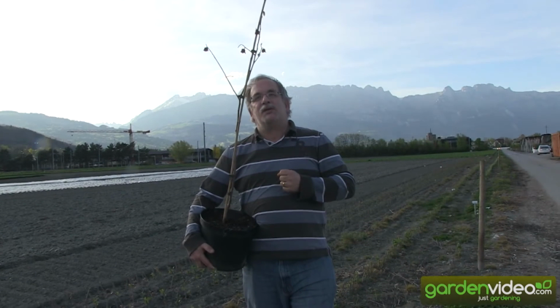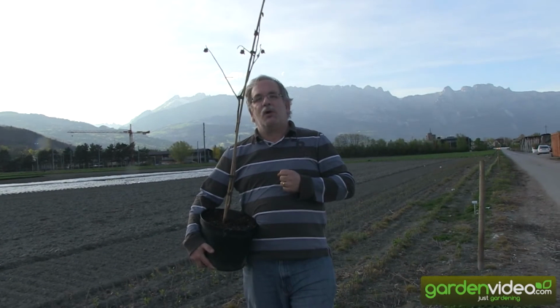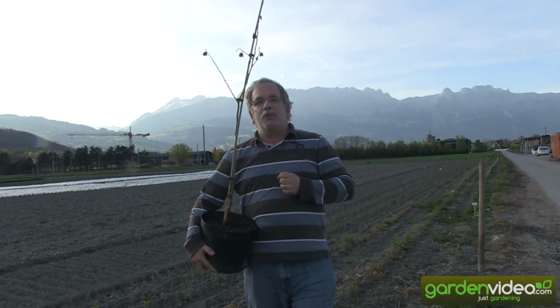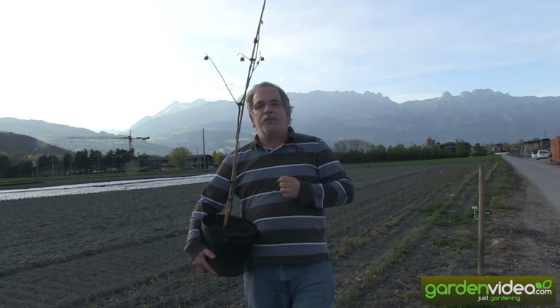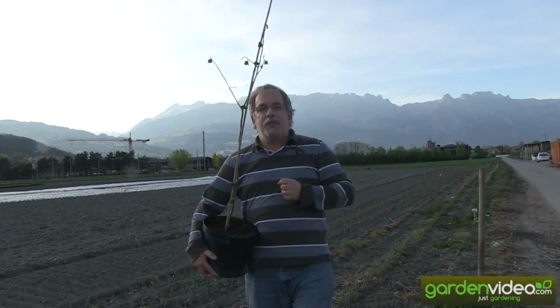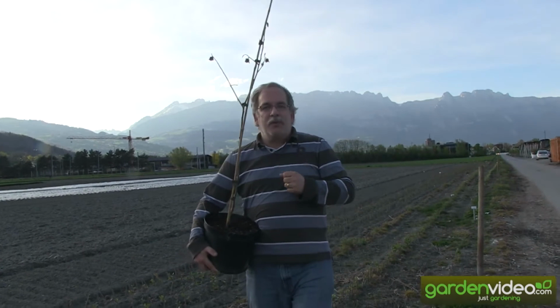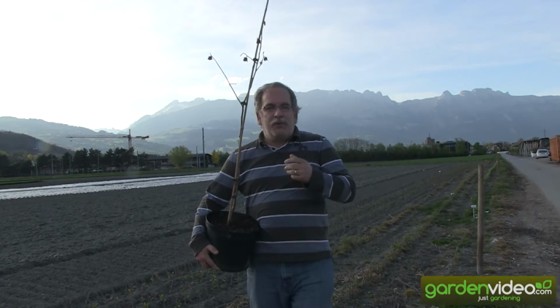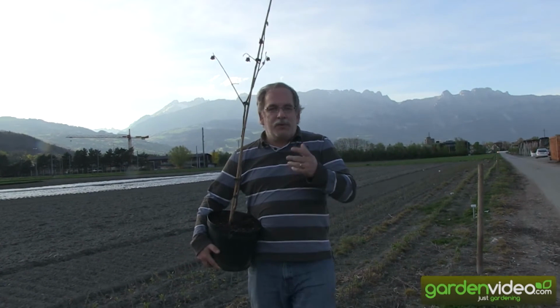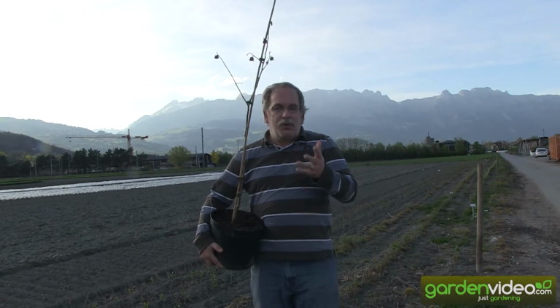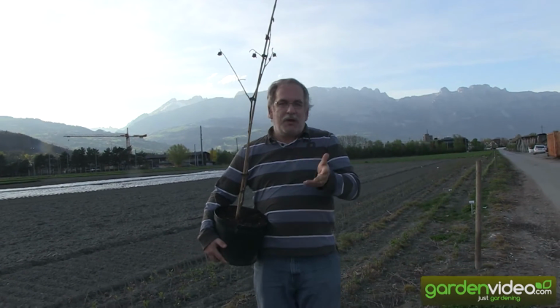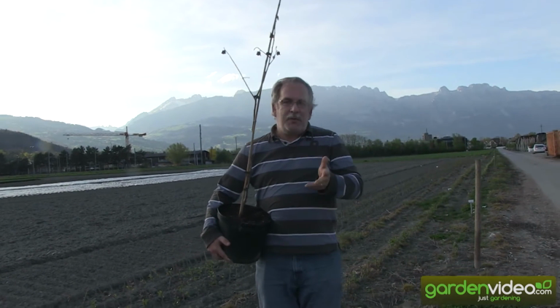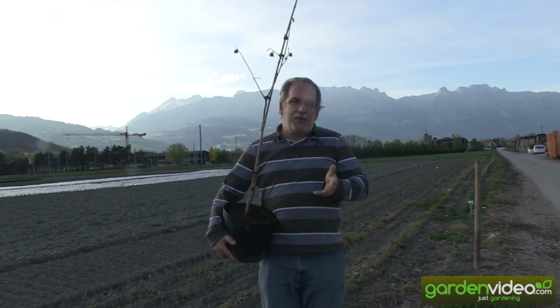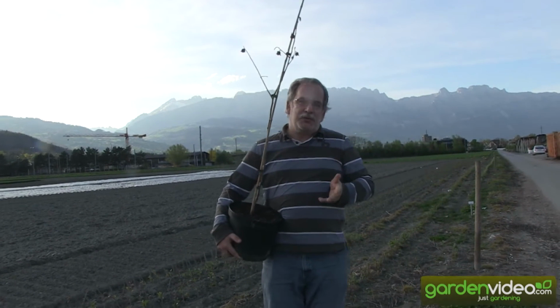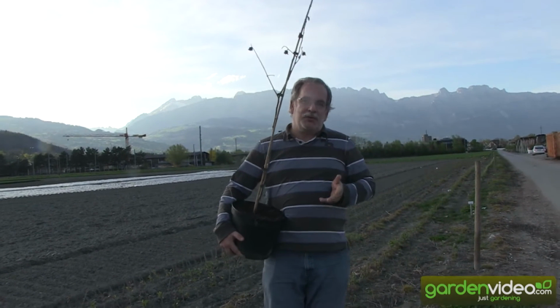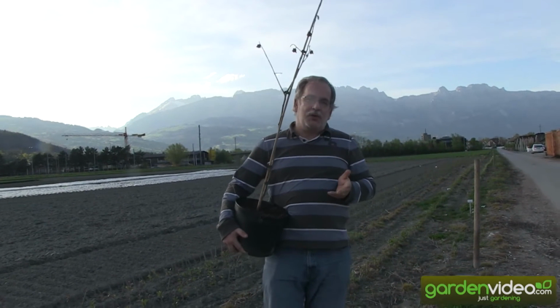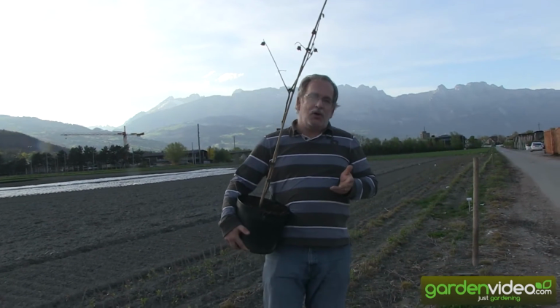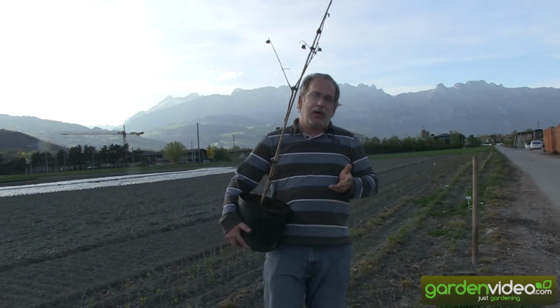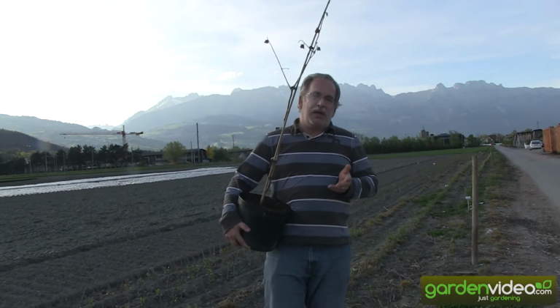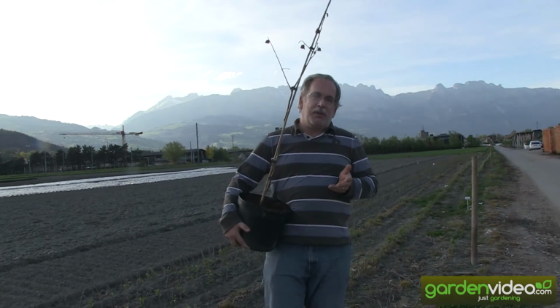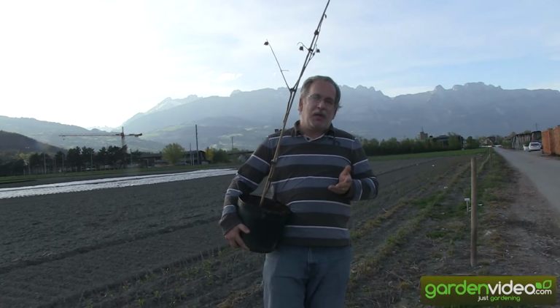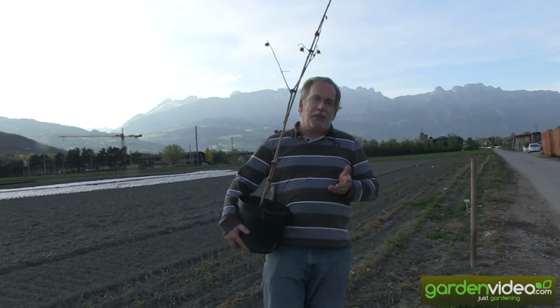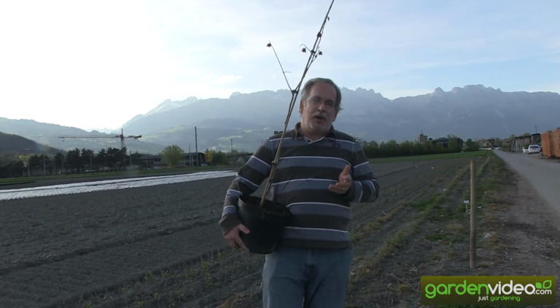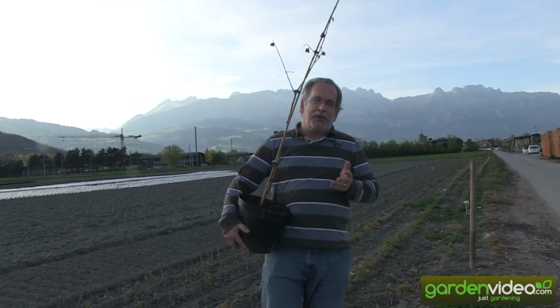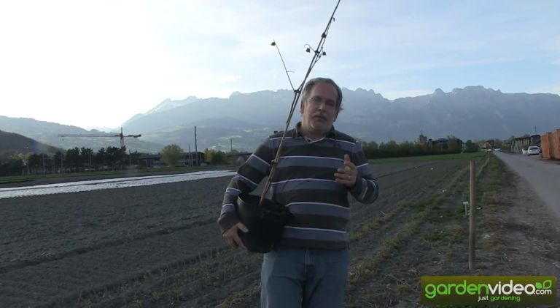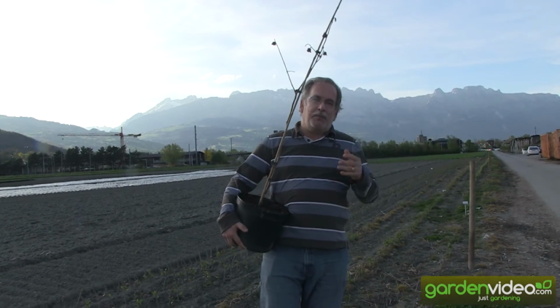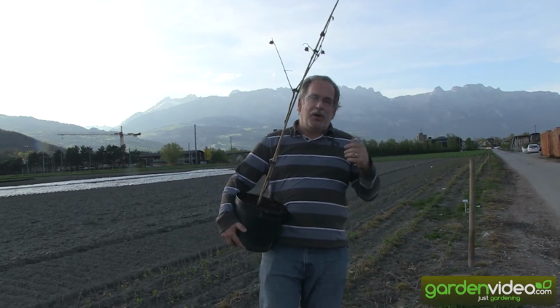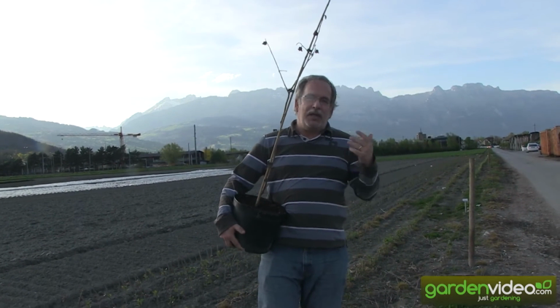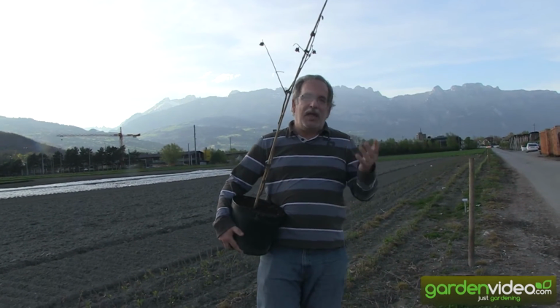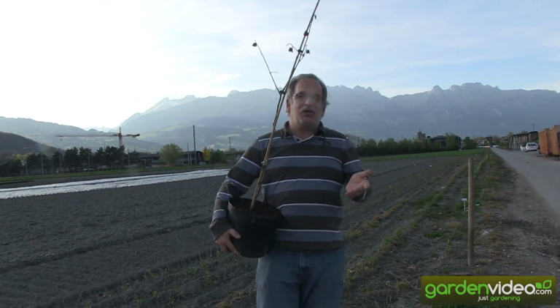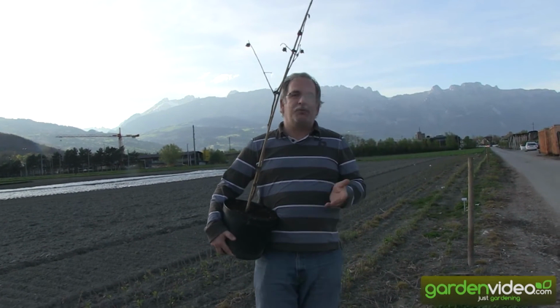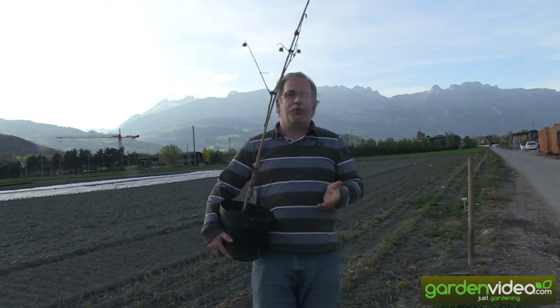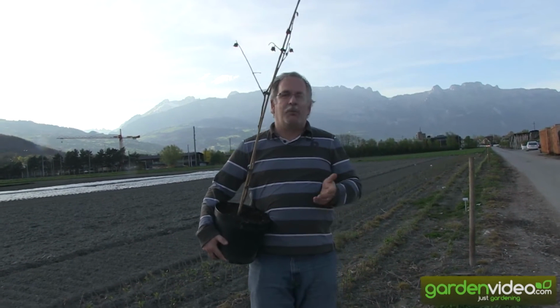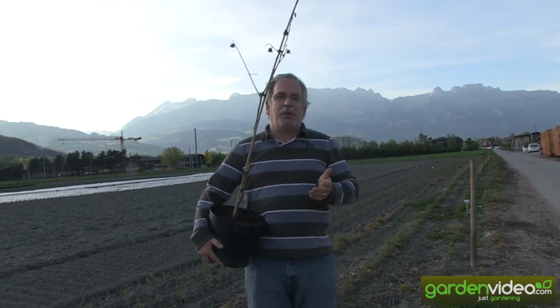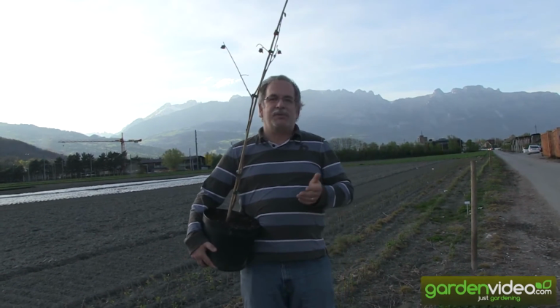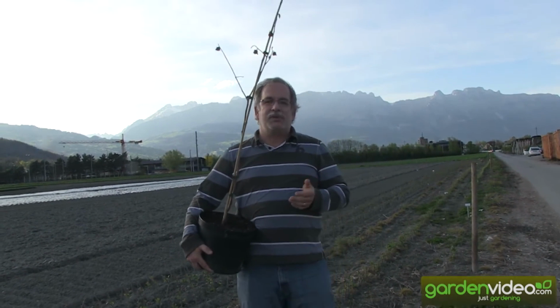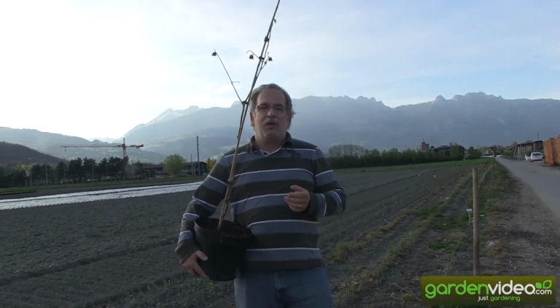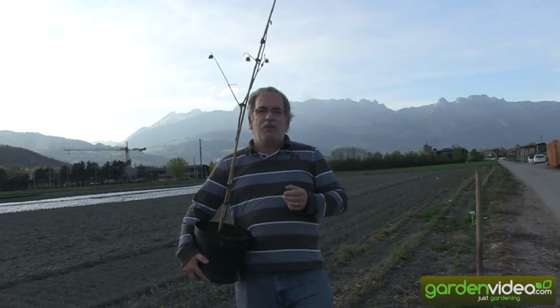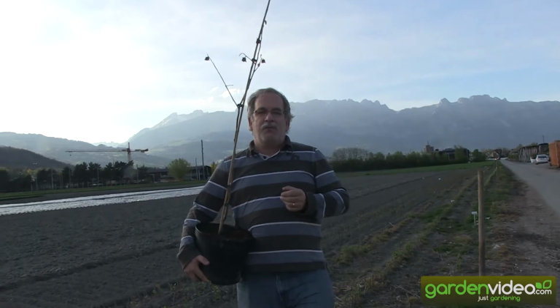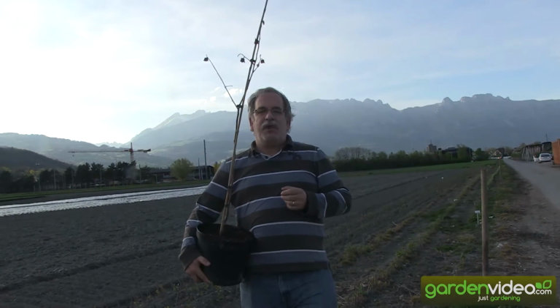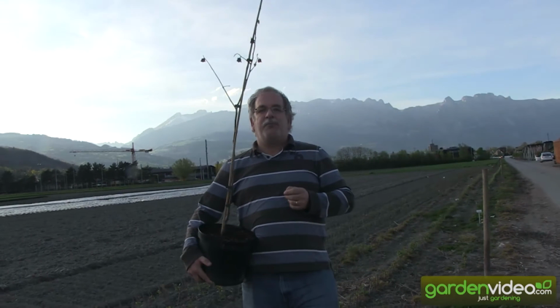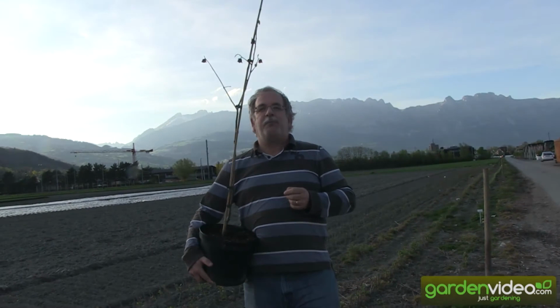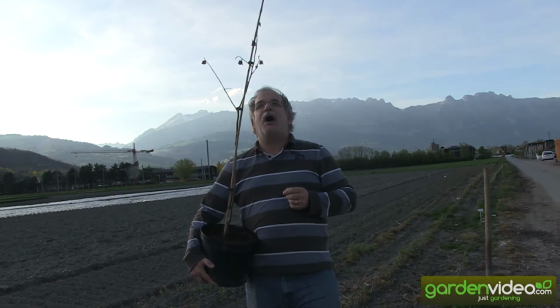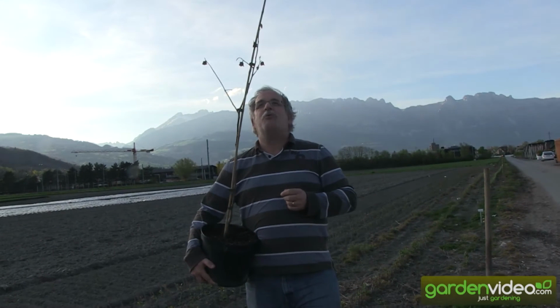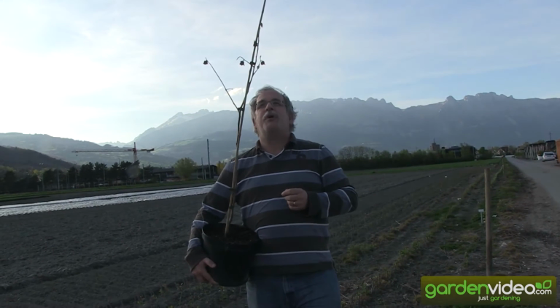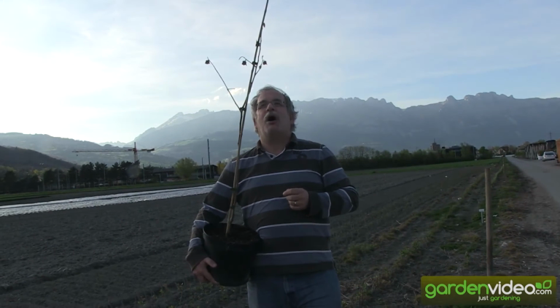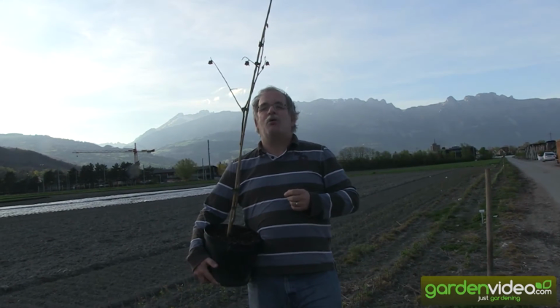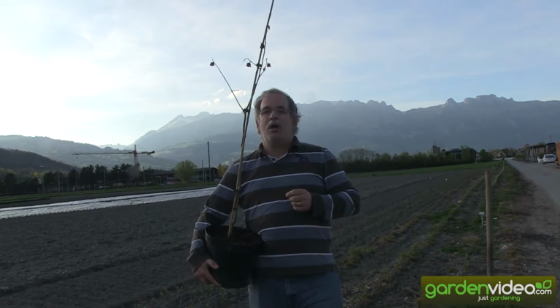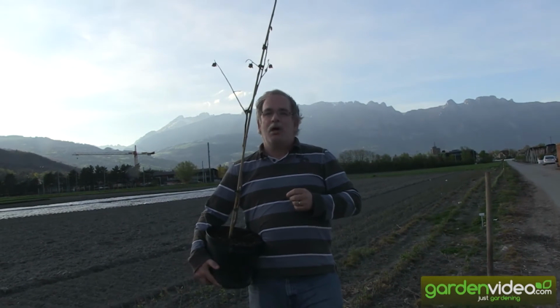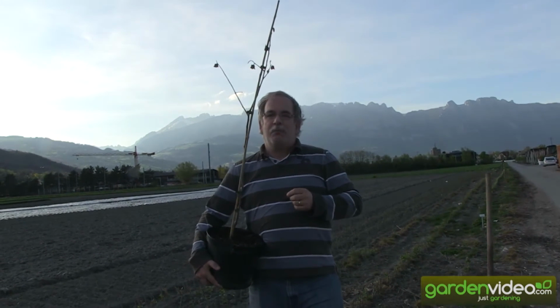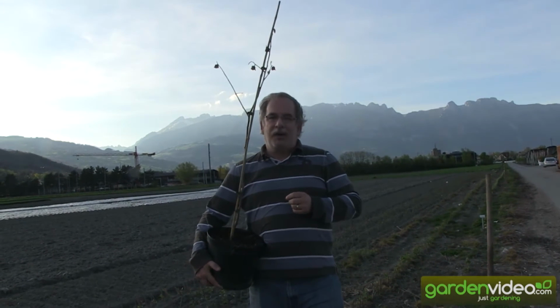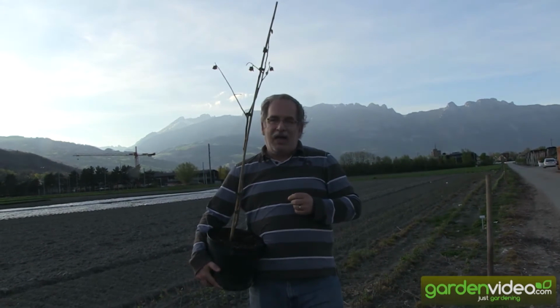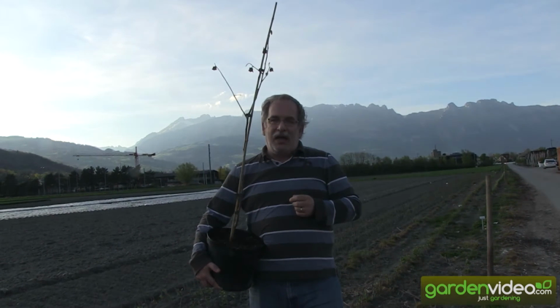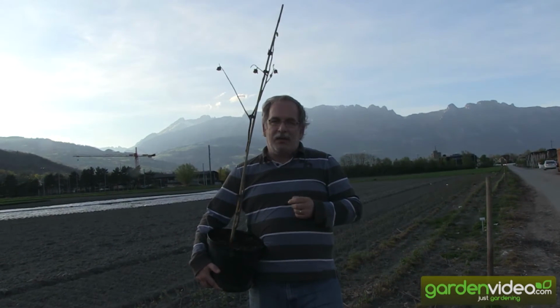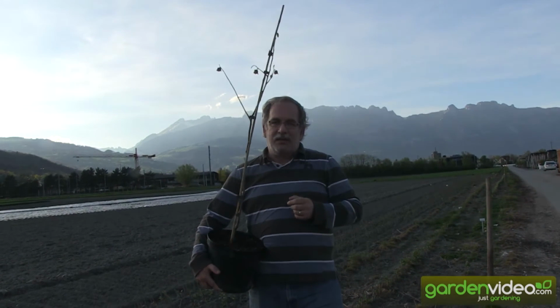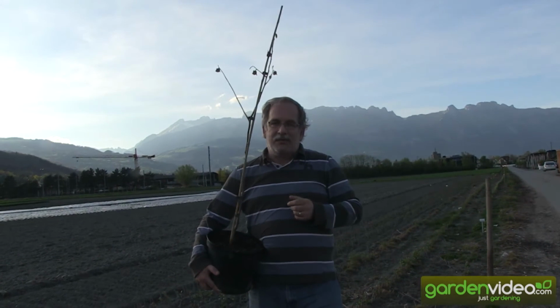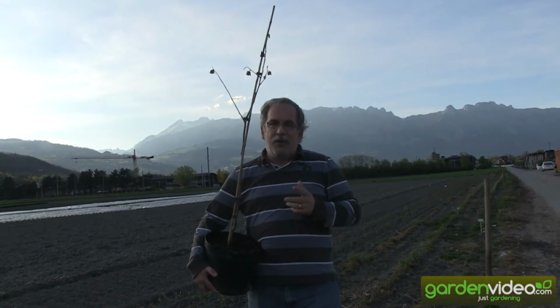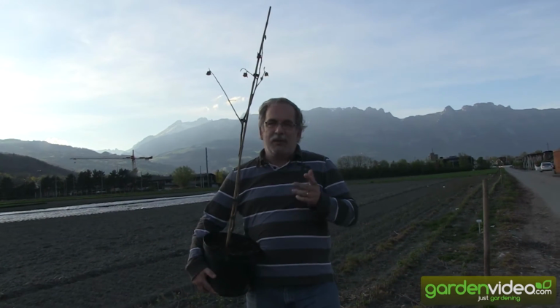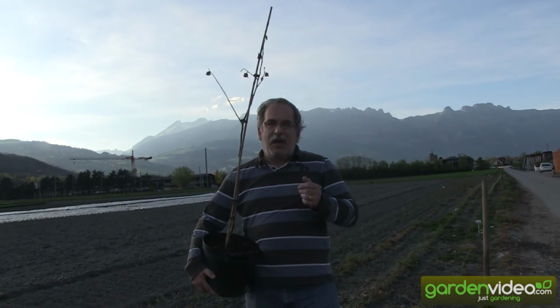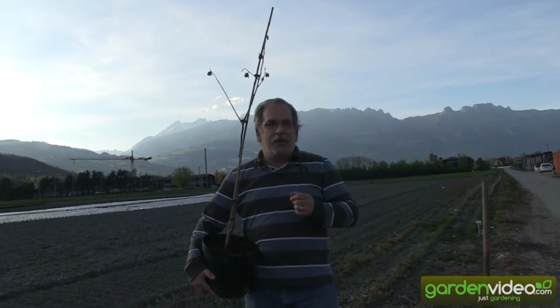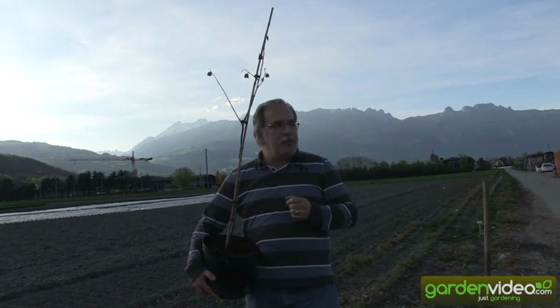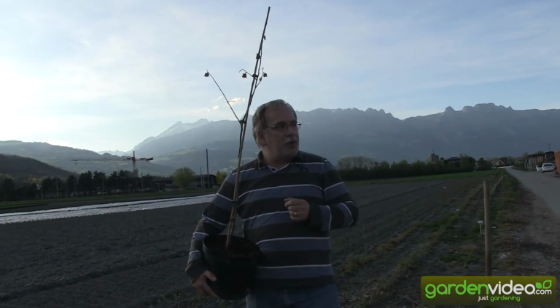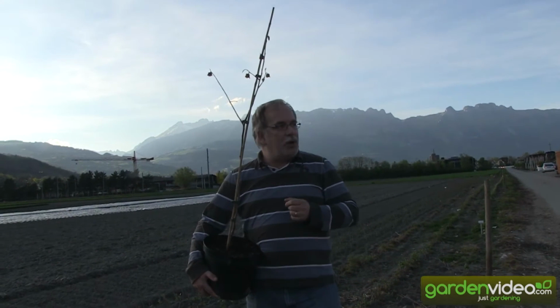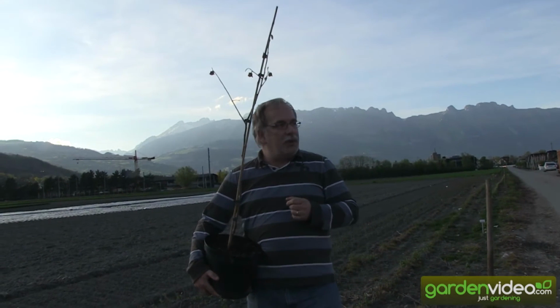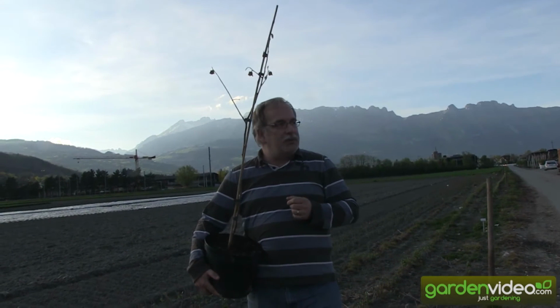Today we want to talk a little bit about the pollination problems with Pau Pau plants. What are the problems?